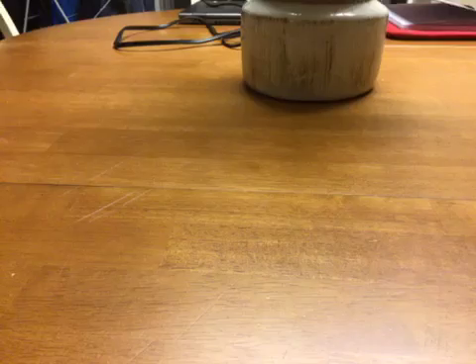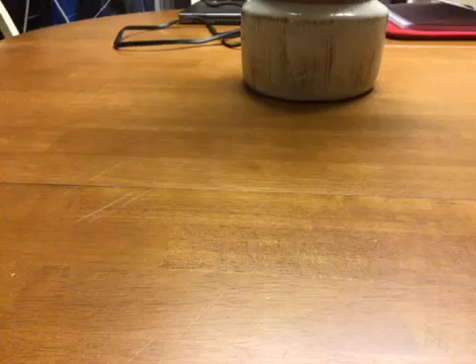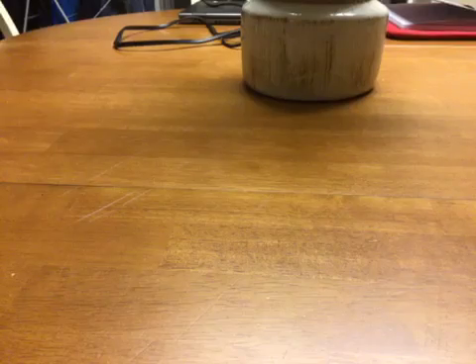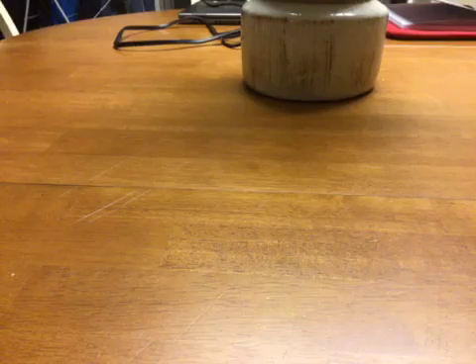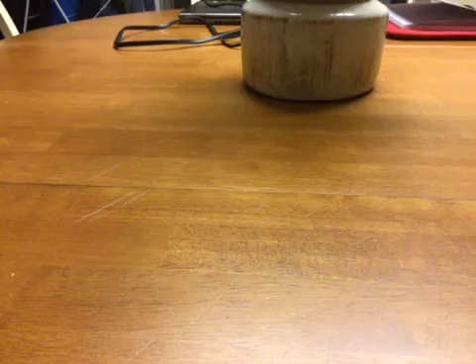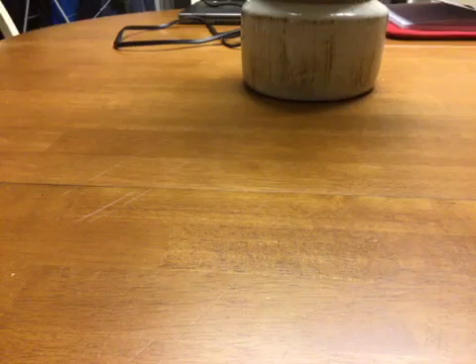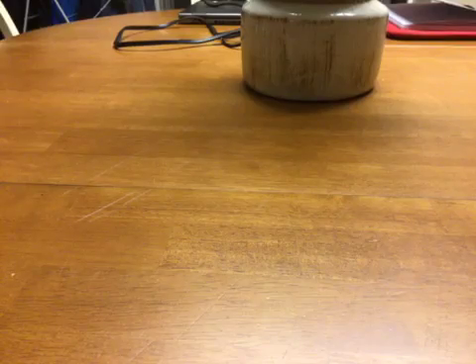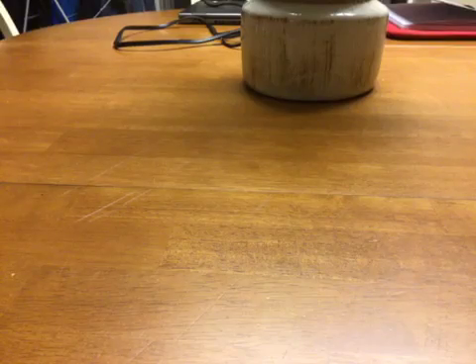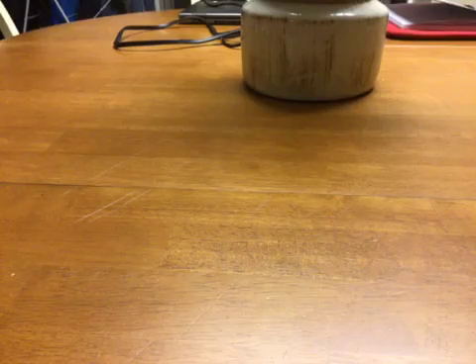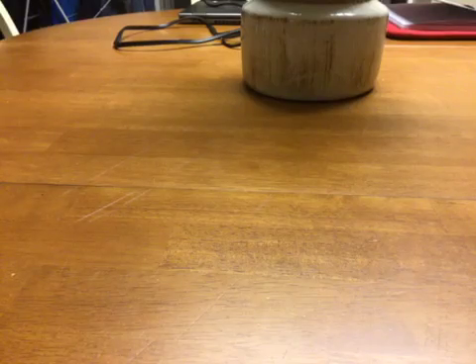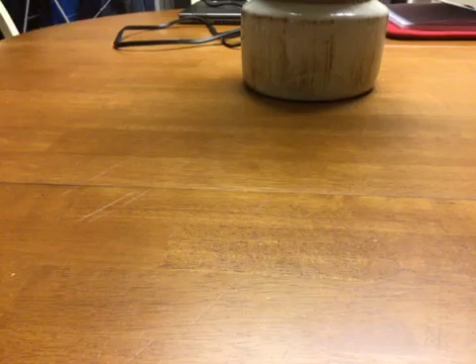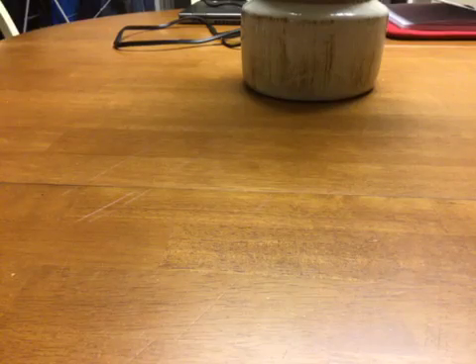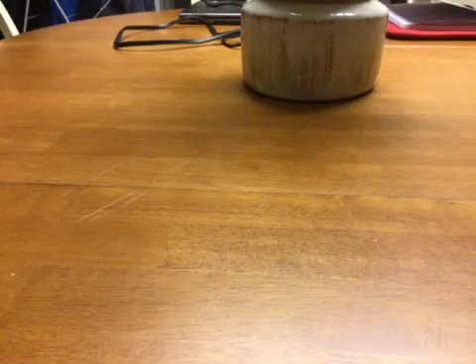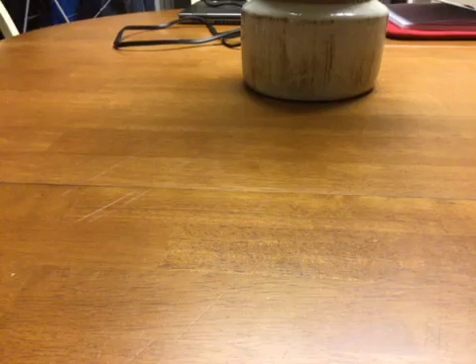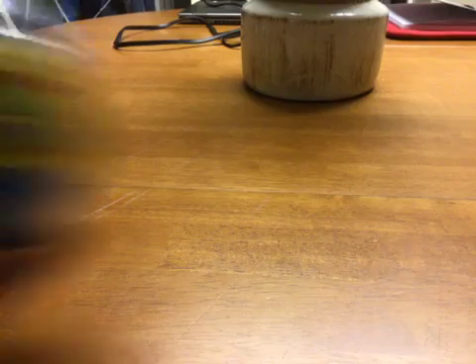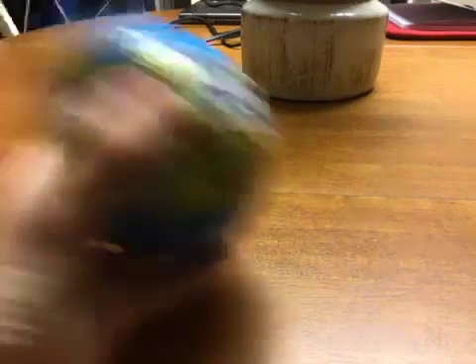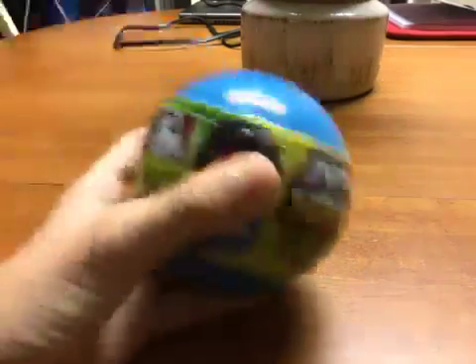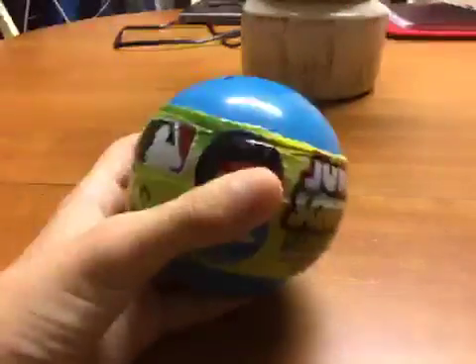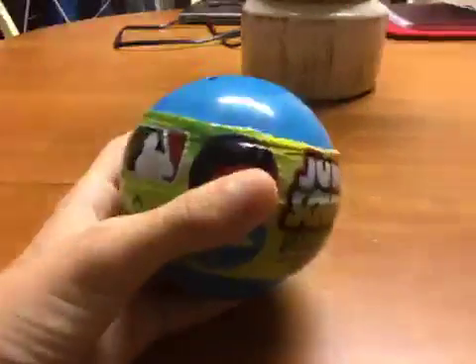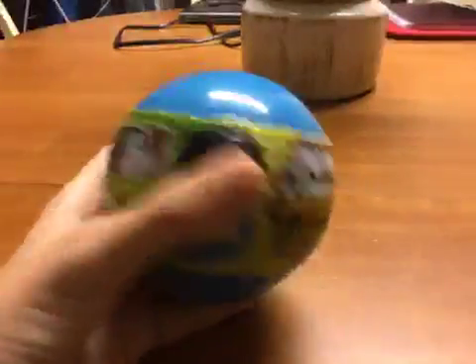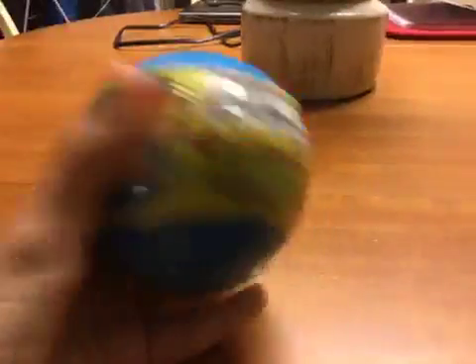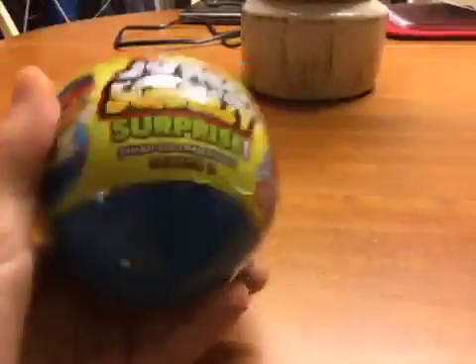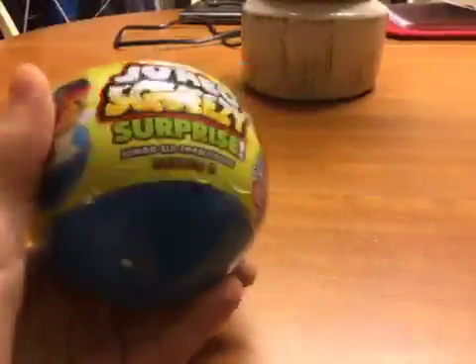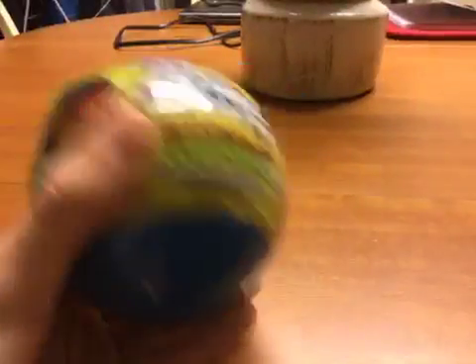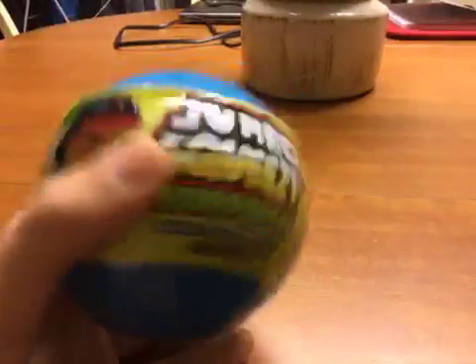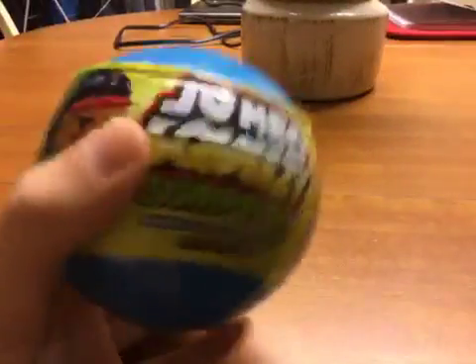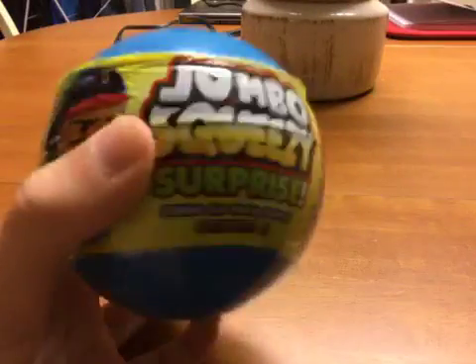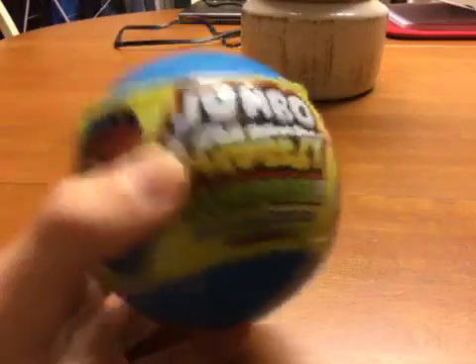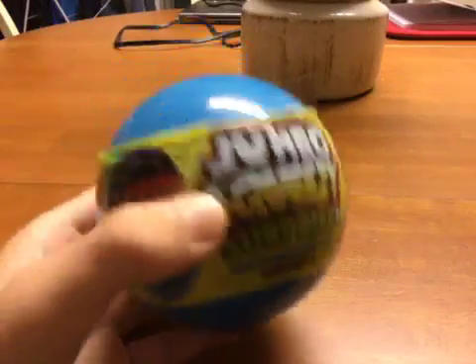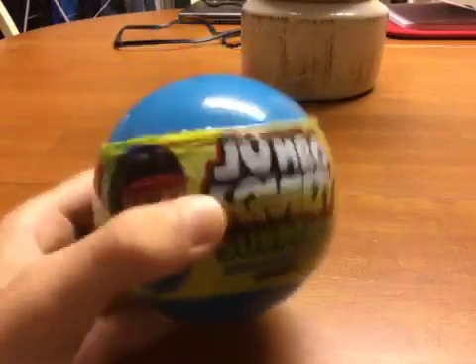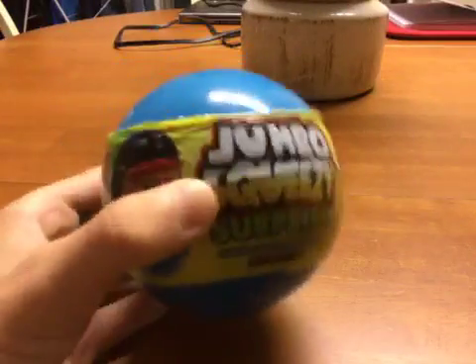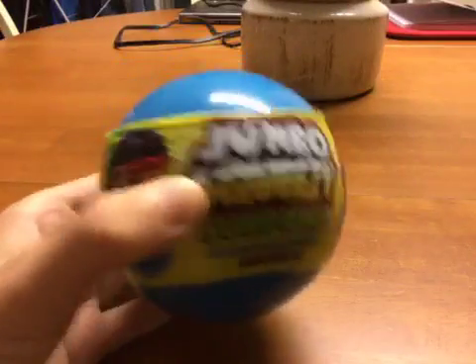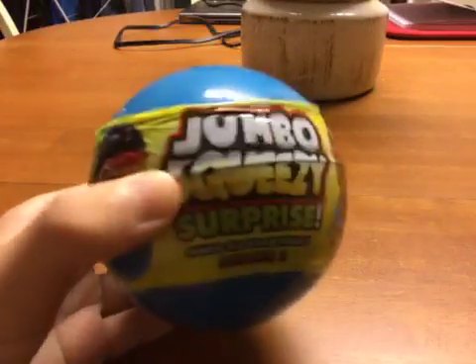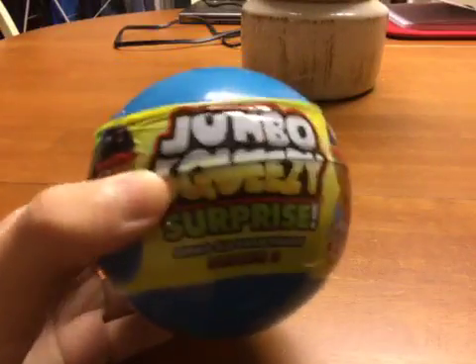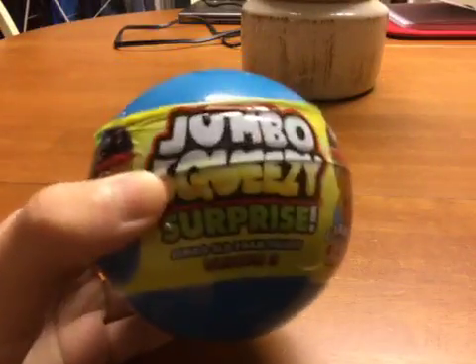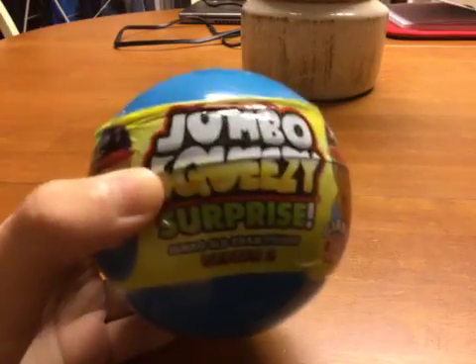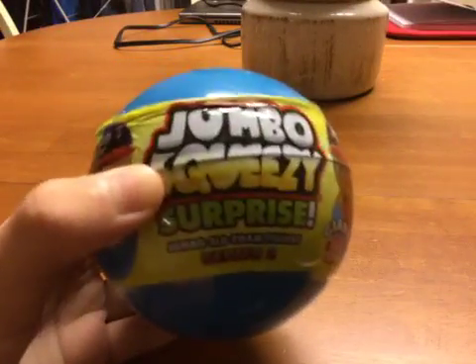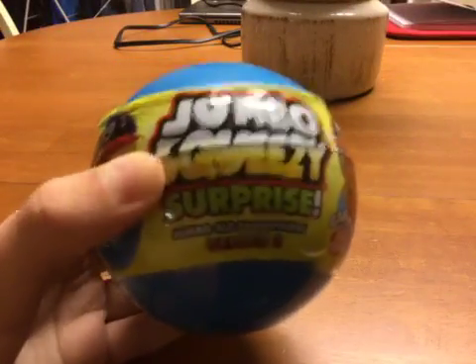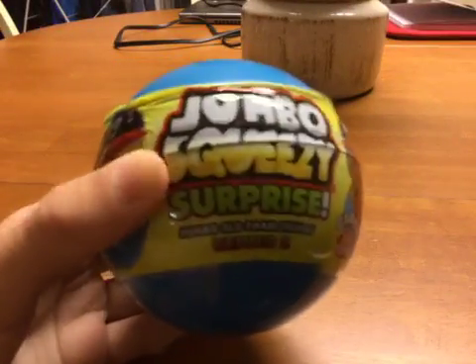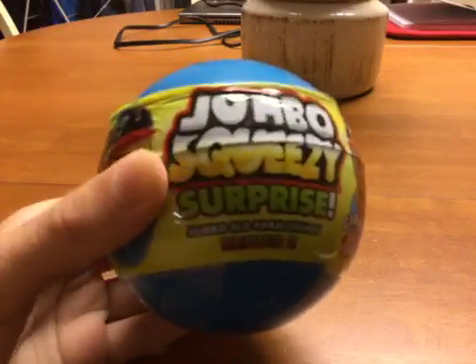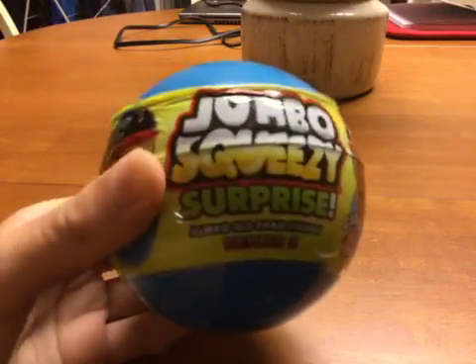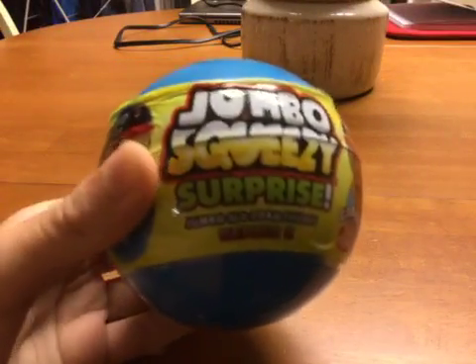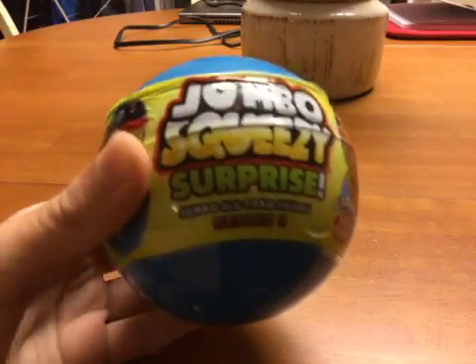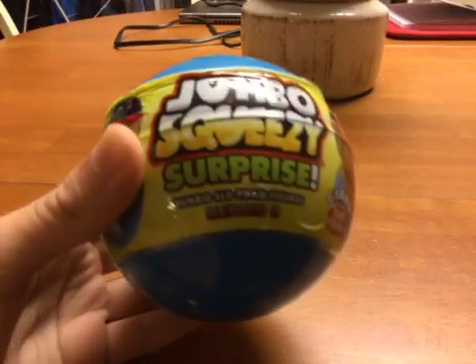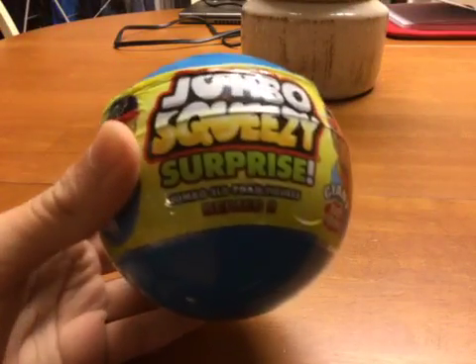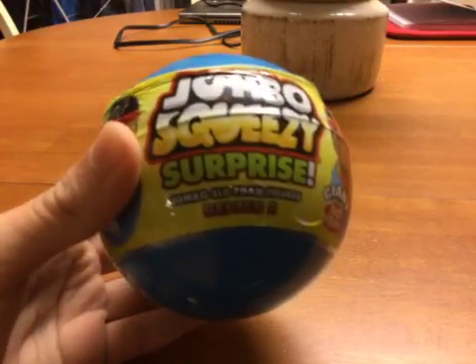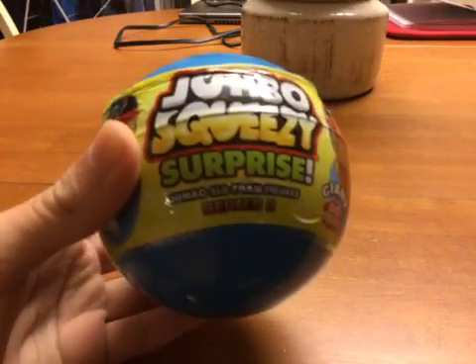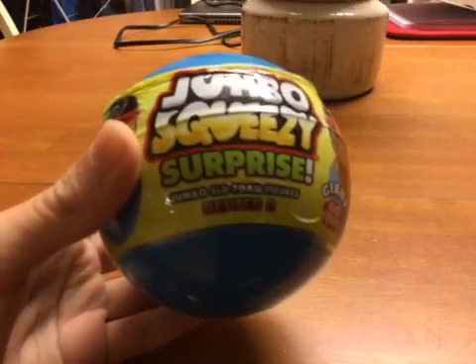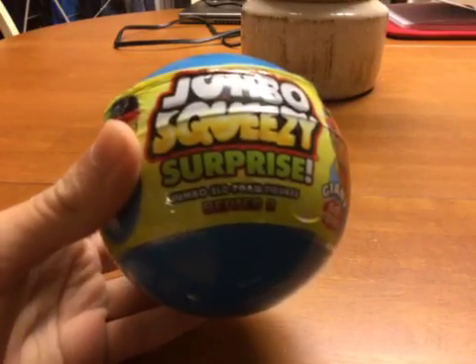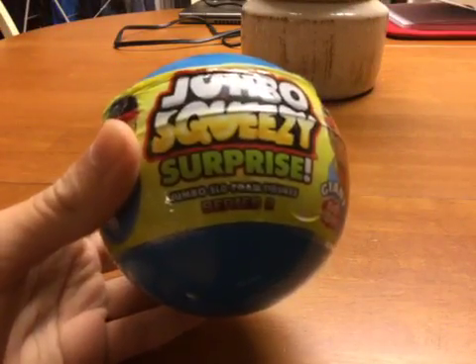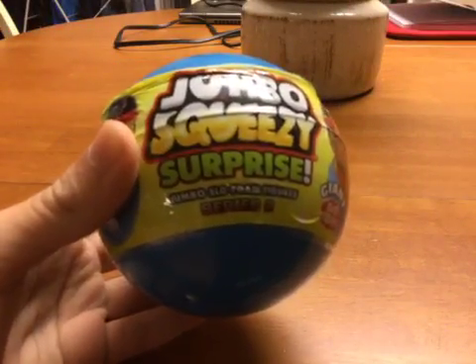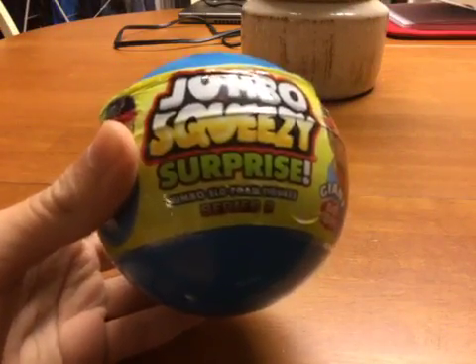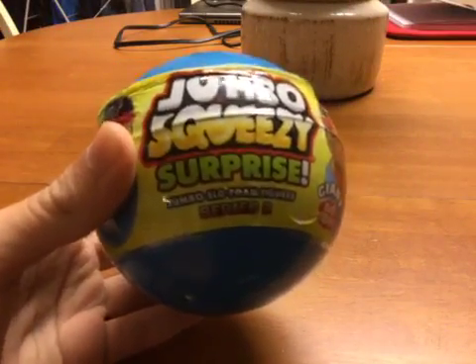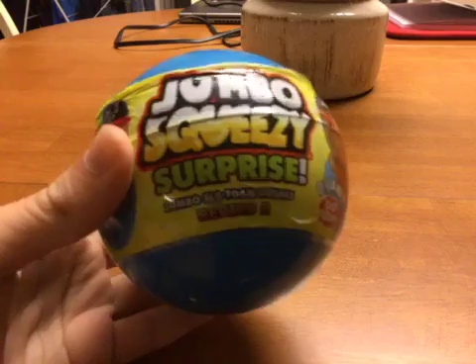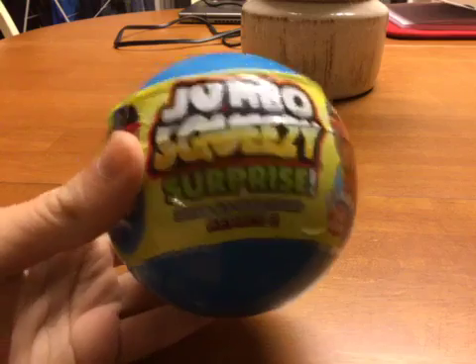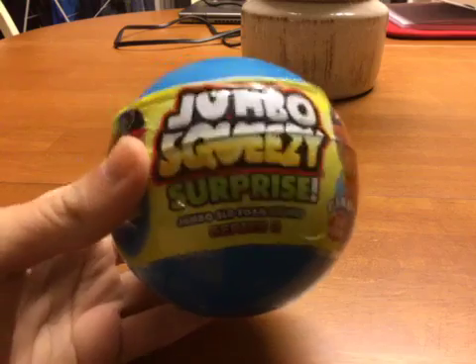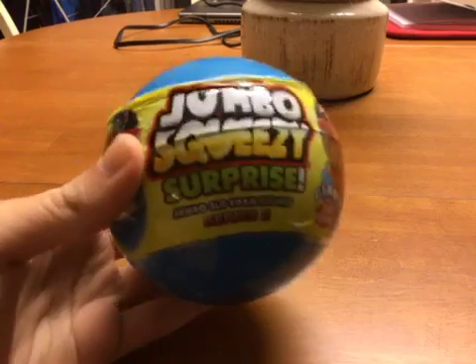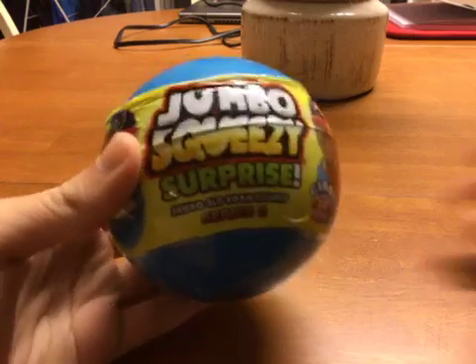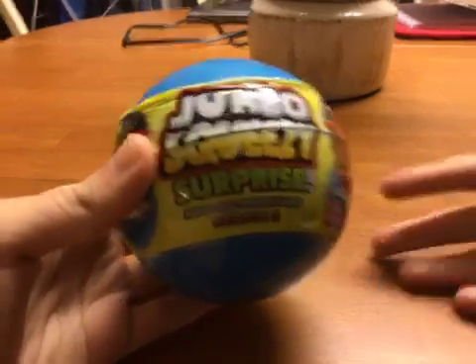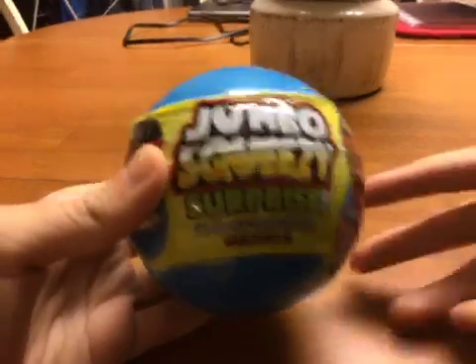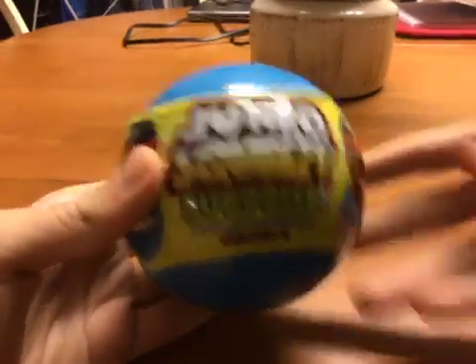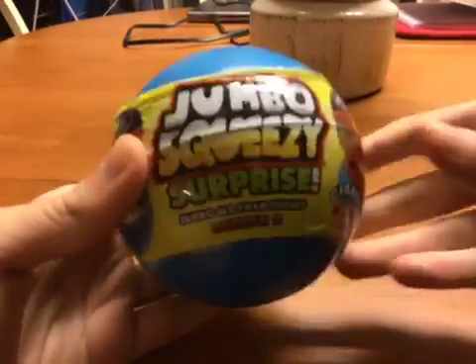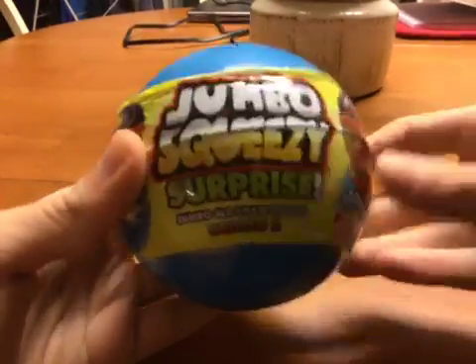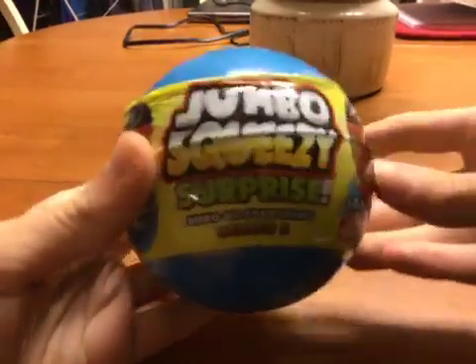Hey guys, in today's video I'm going to be unboxing MLB Jumbo's Squeezy Surprise Series 2. So let's begin.